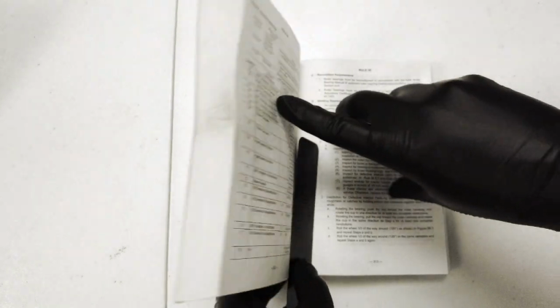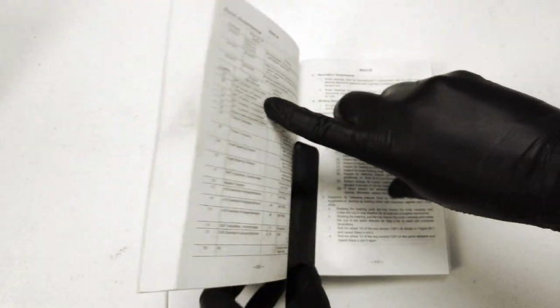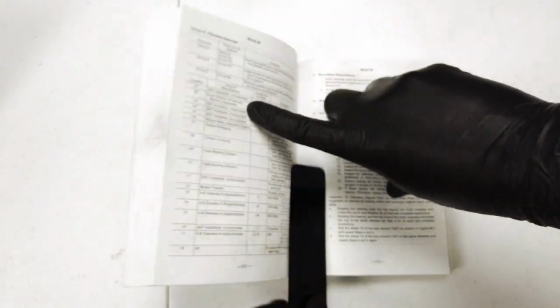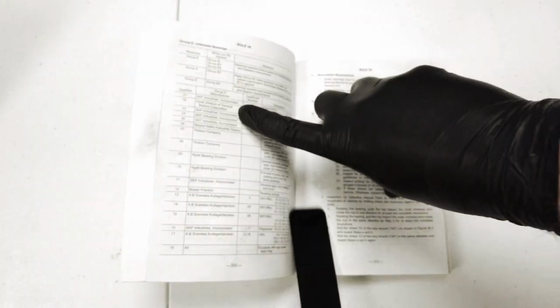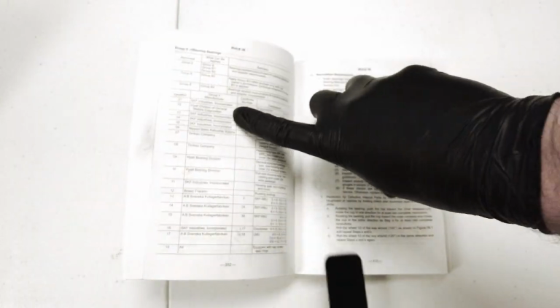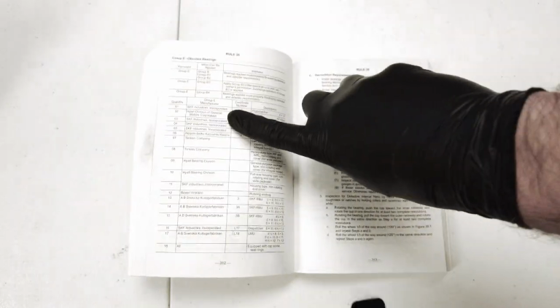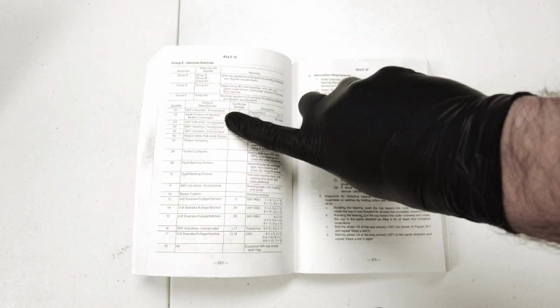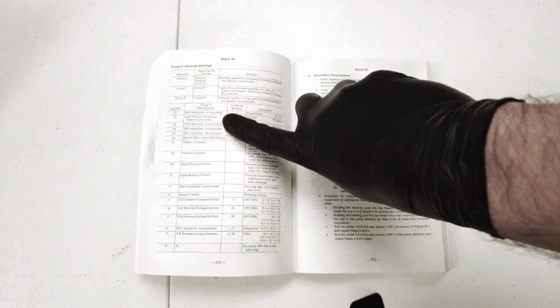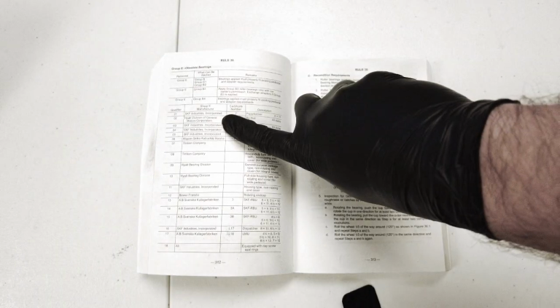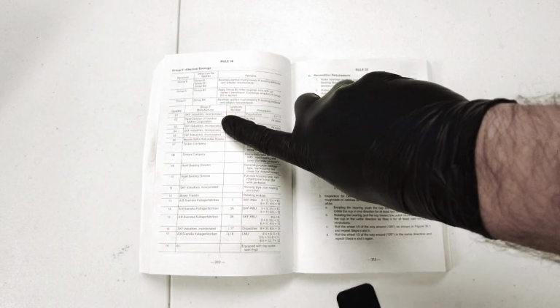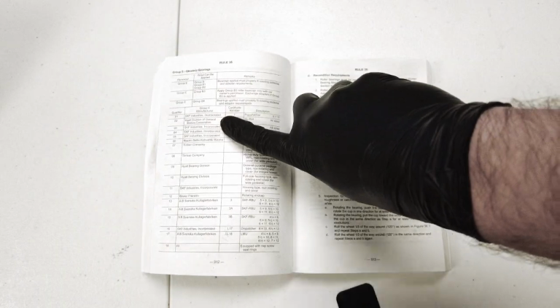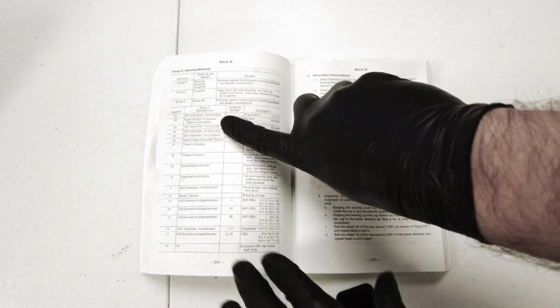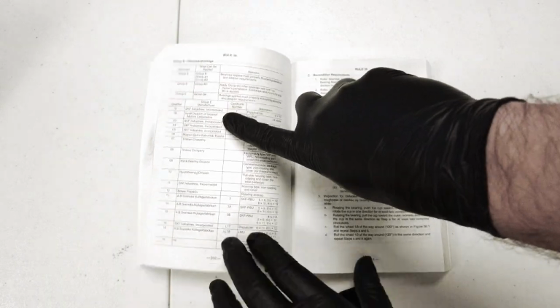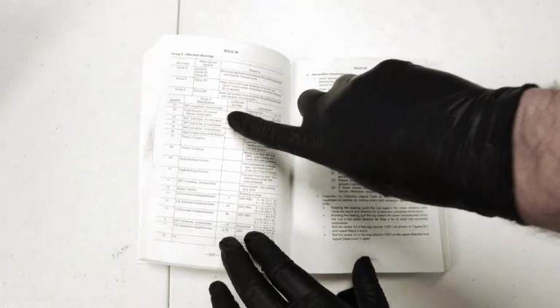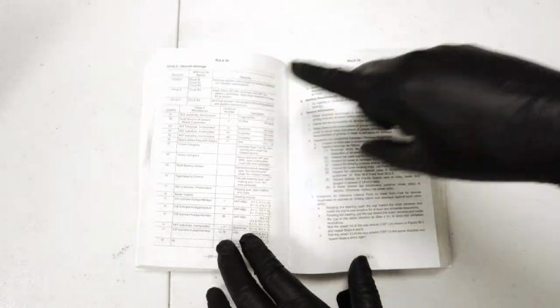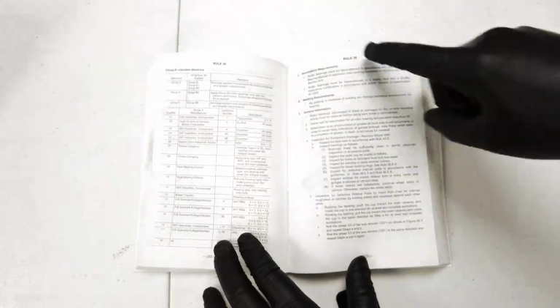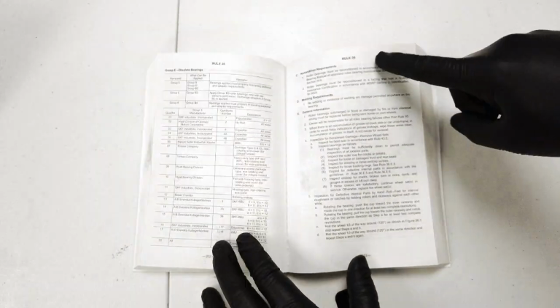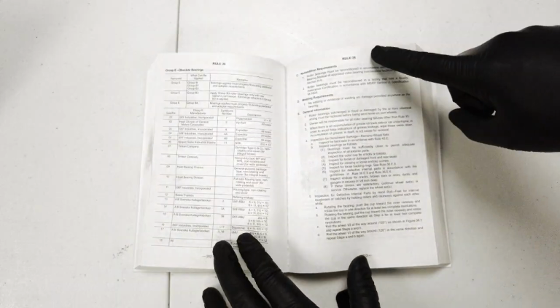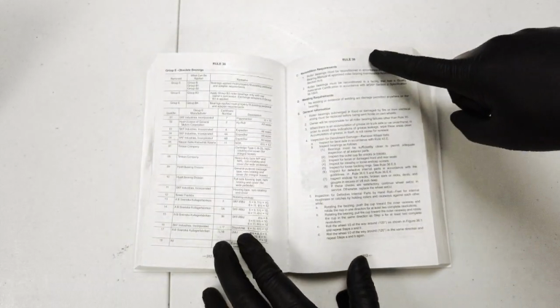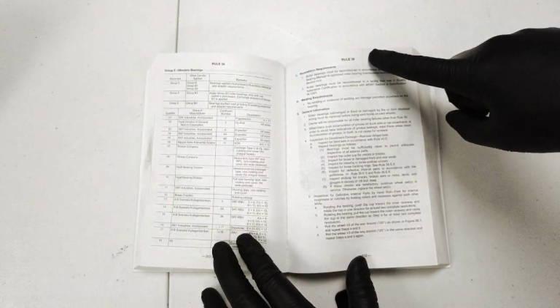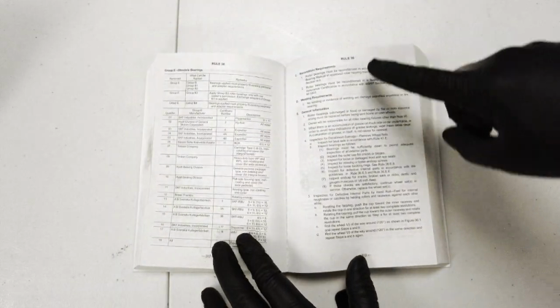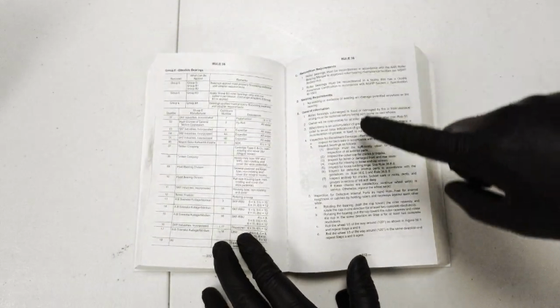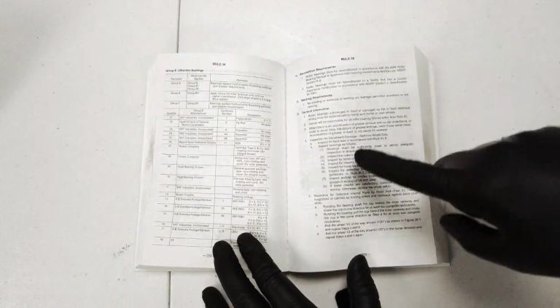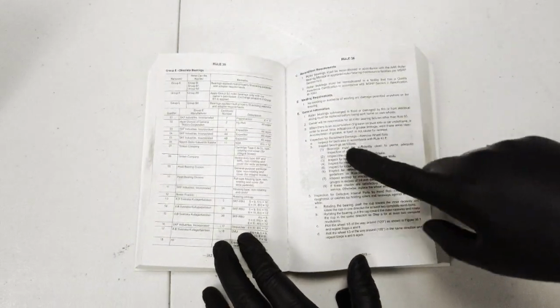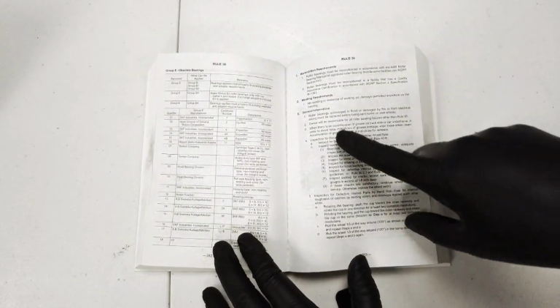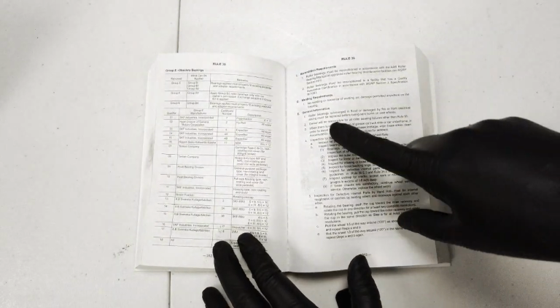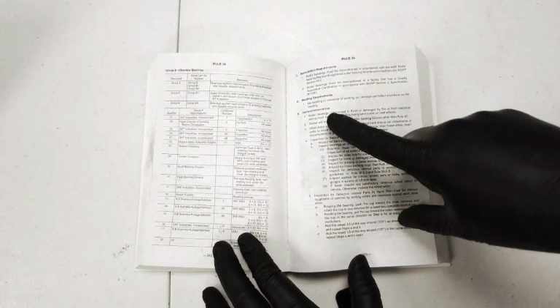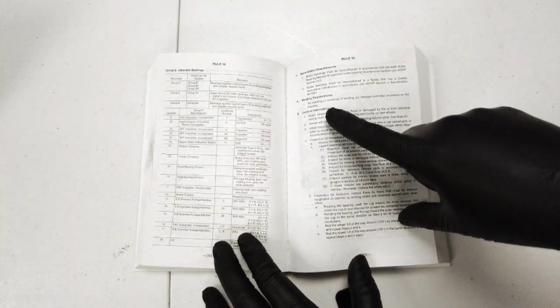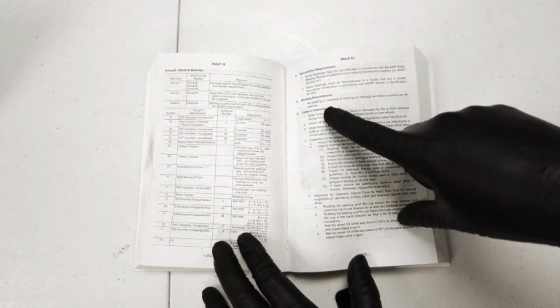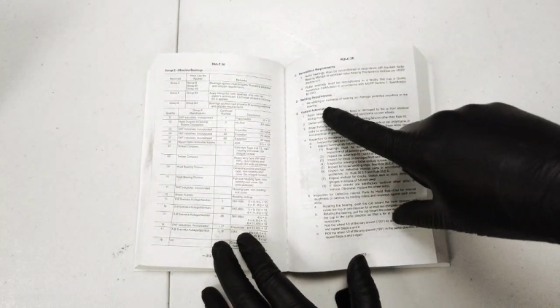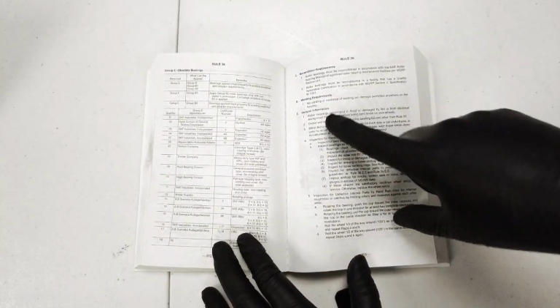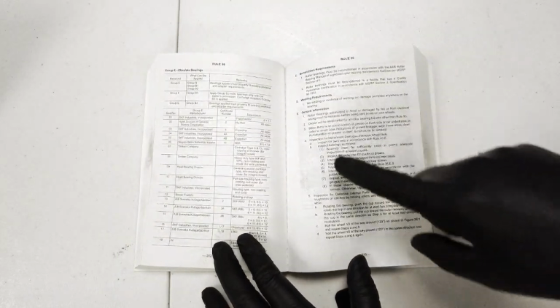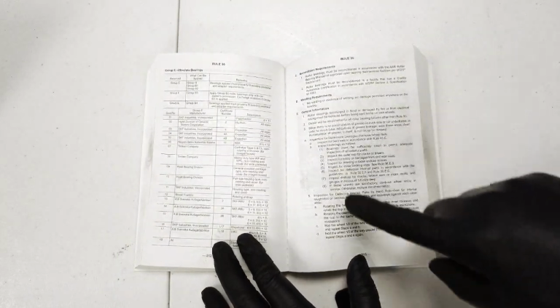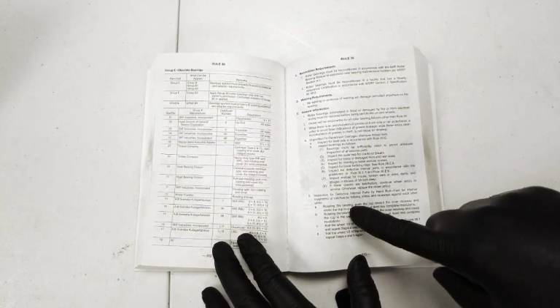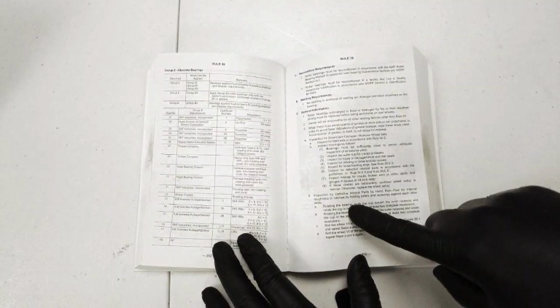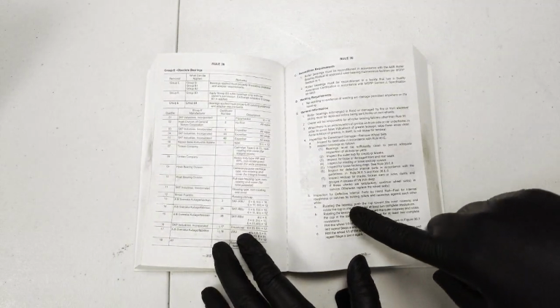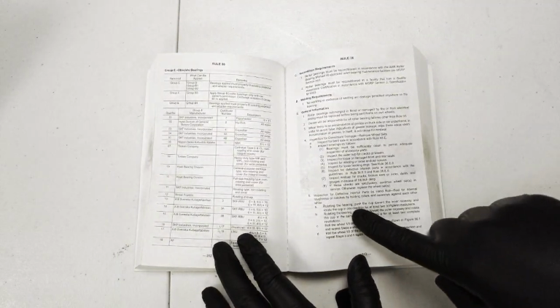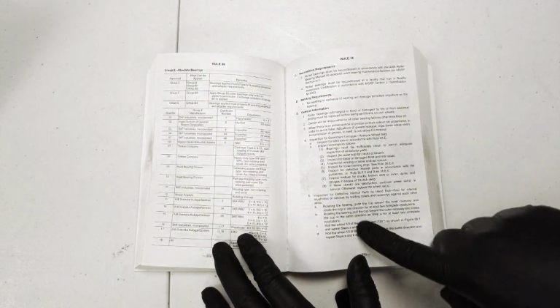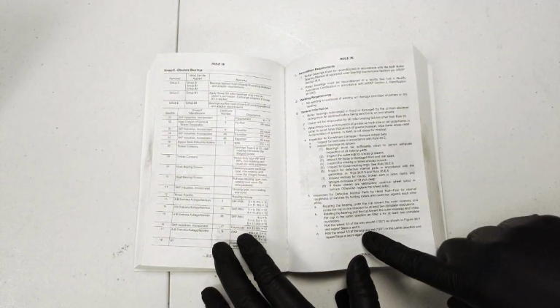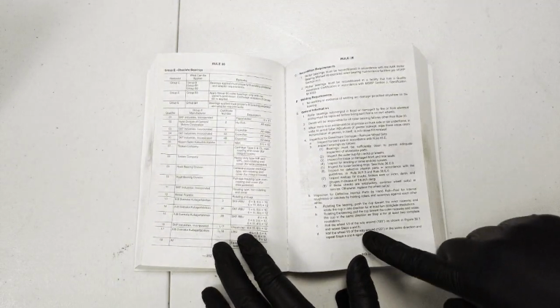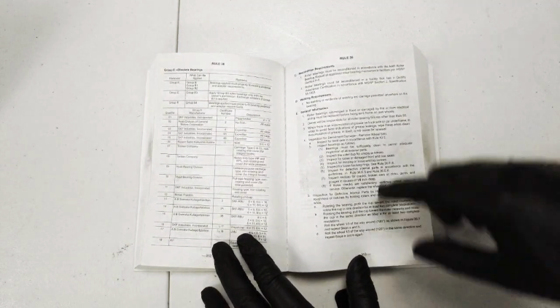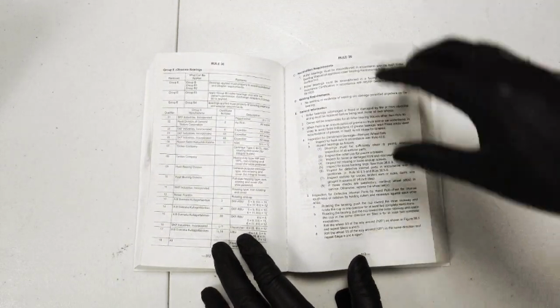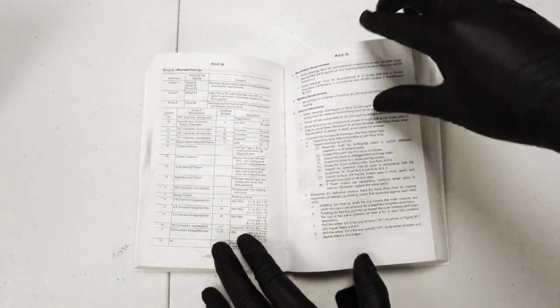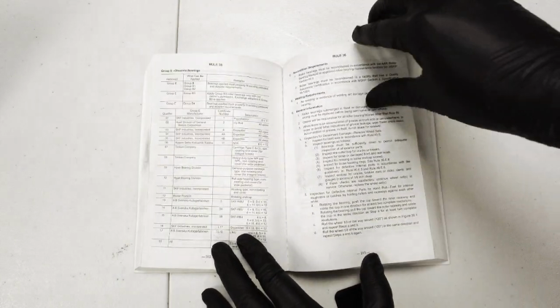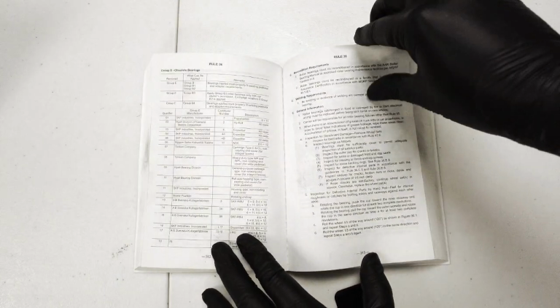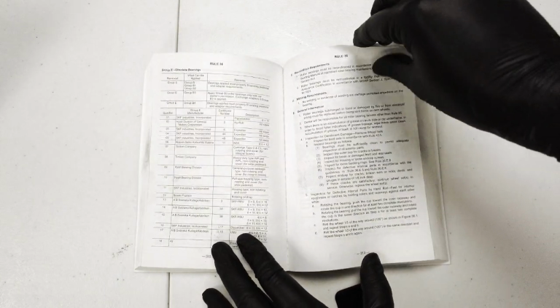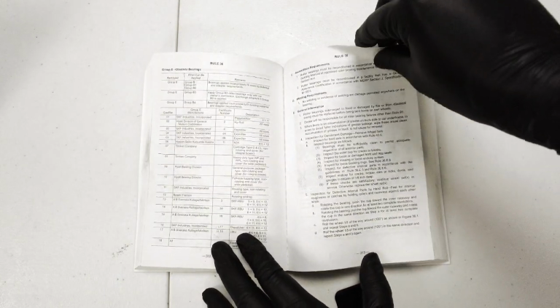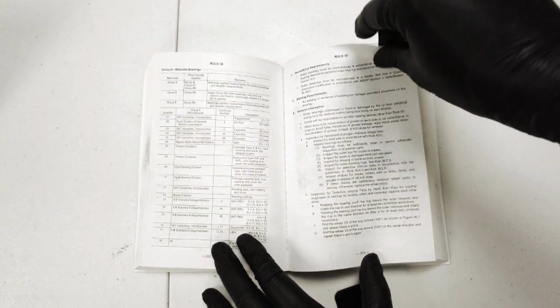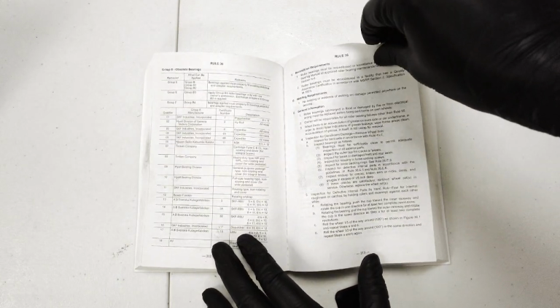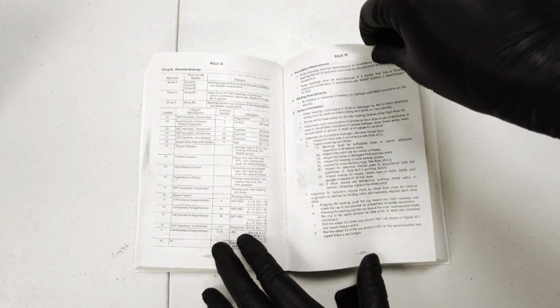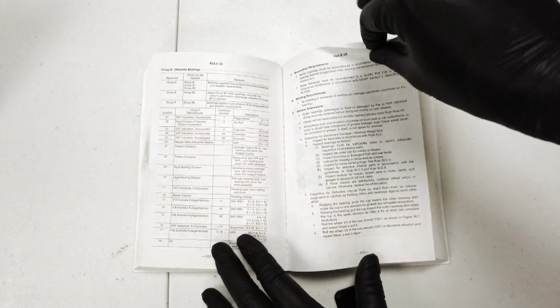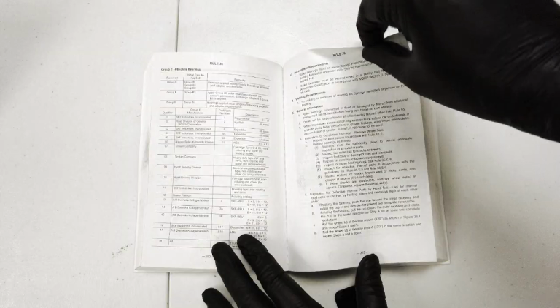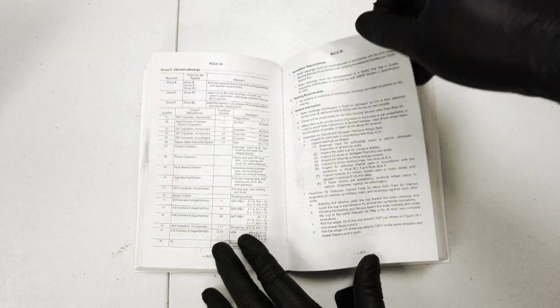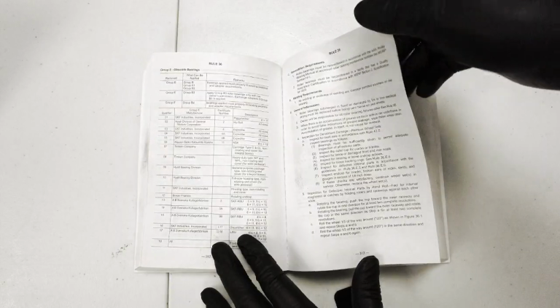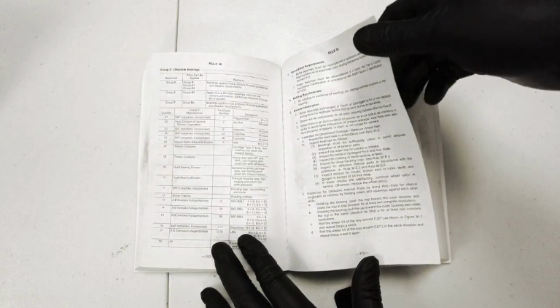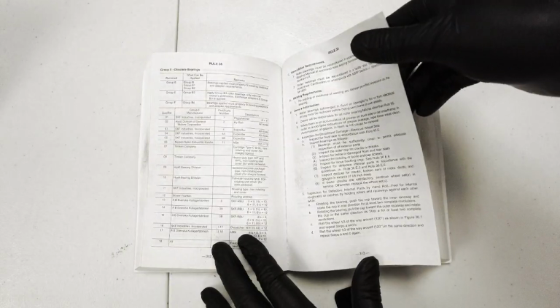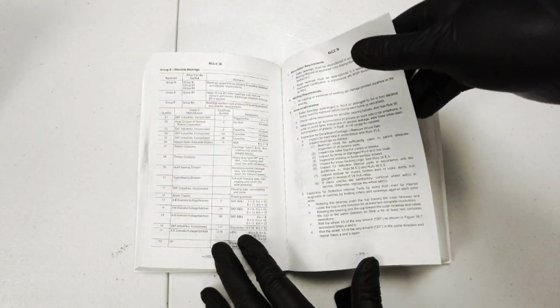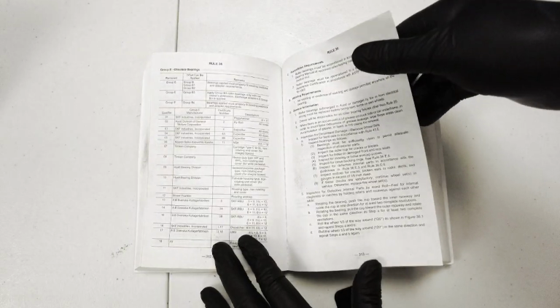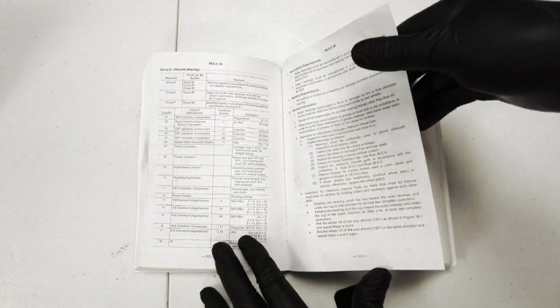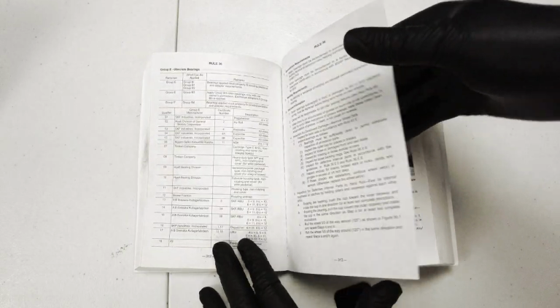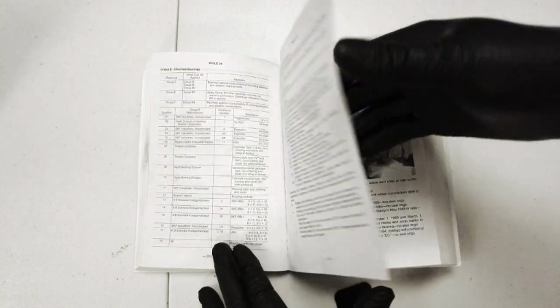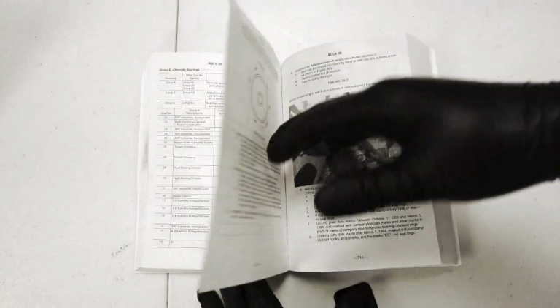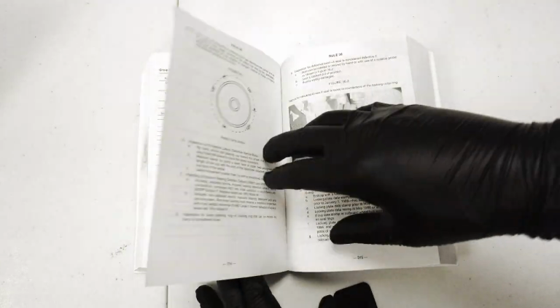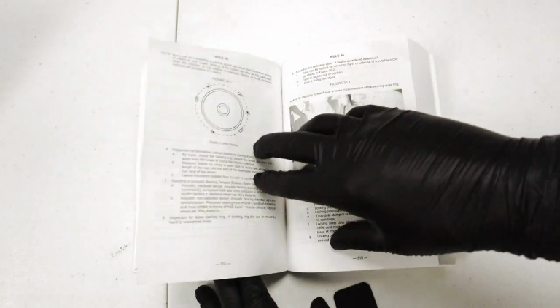What we will be discussing is Rule 36, Part E, Sections 5 and 6, found in the AAR Field Manual.